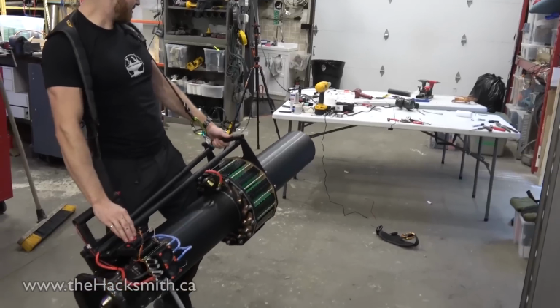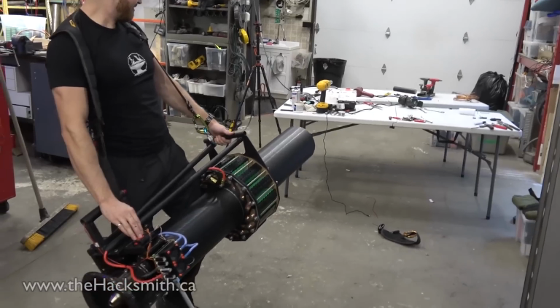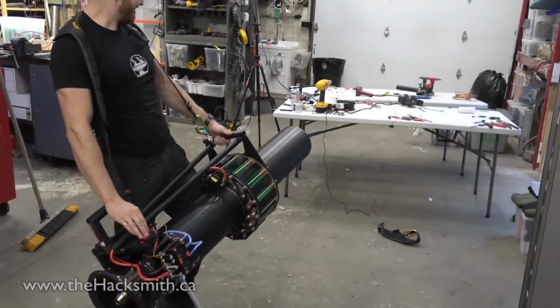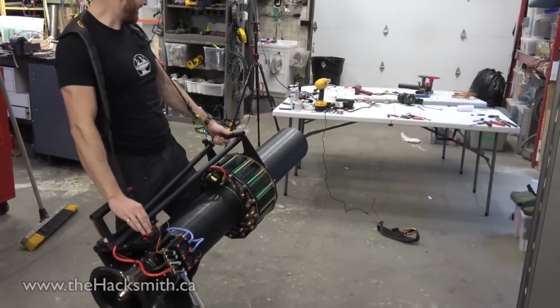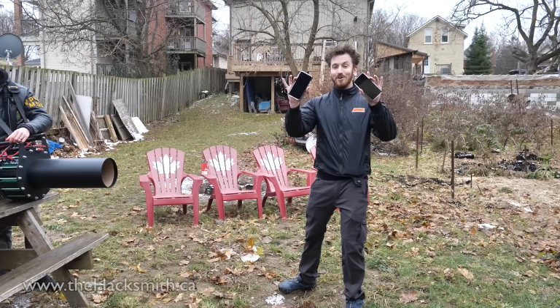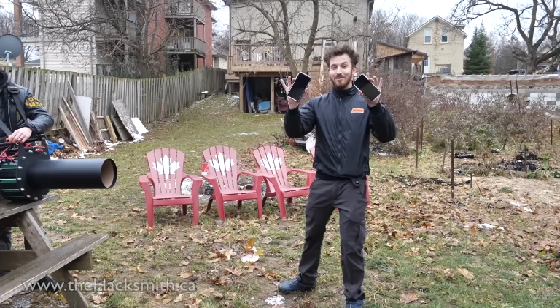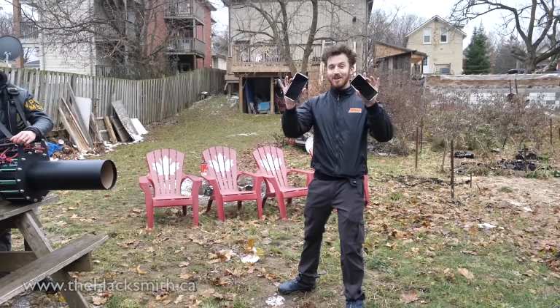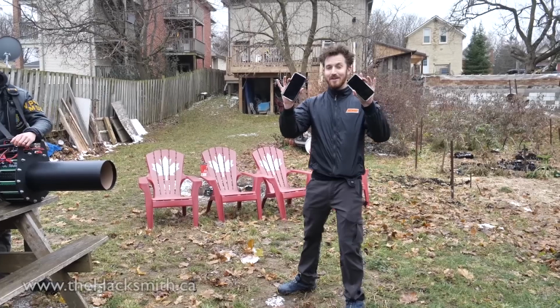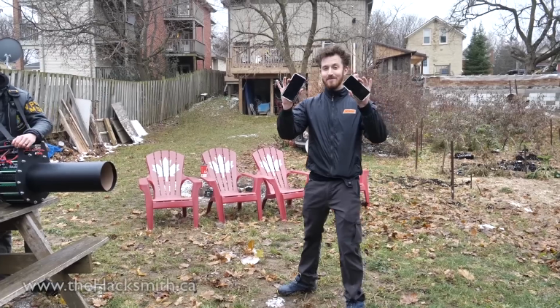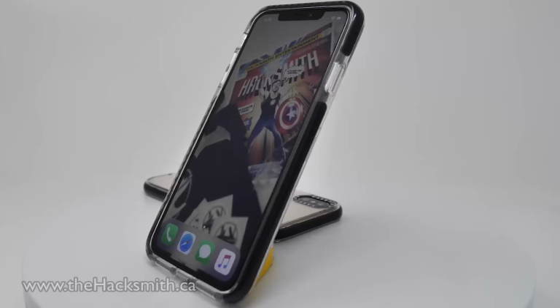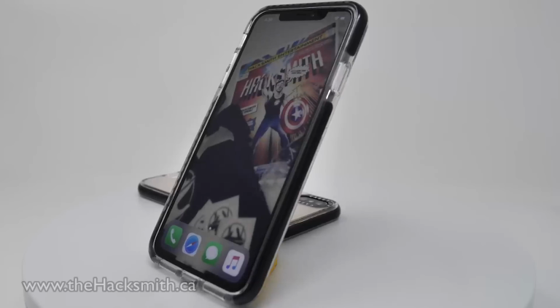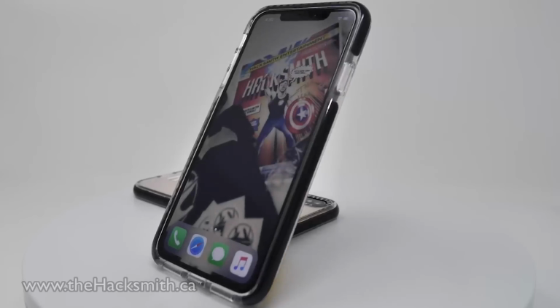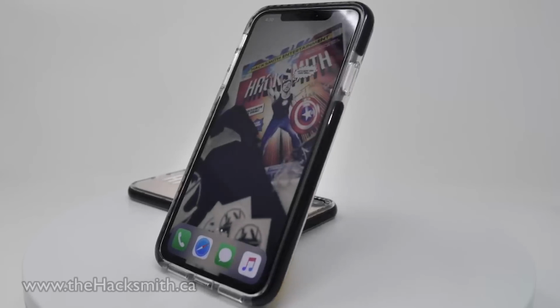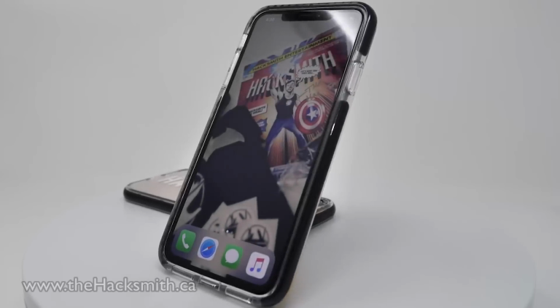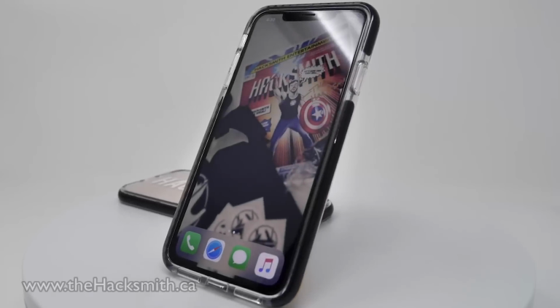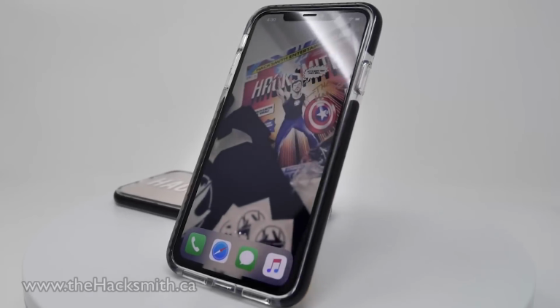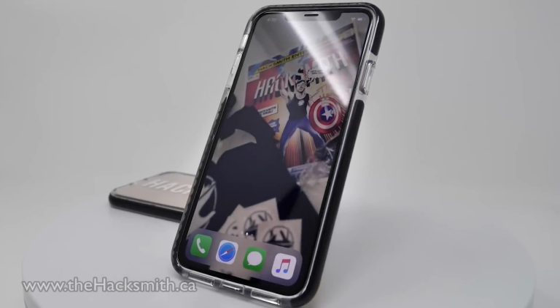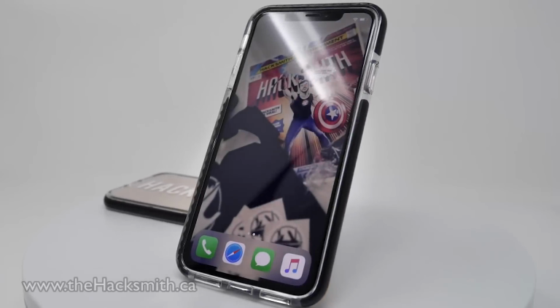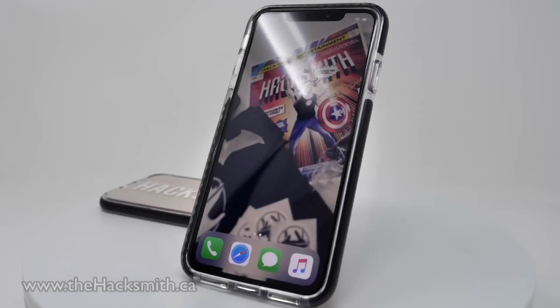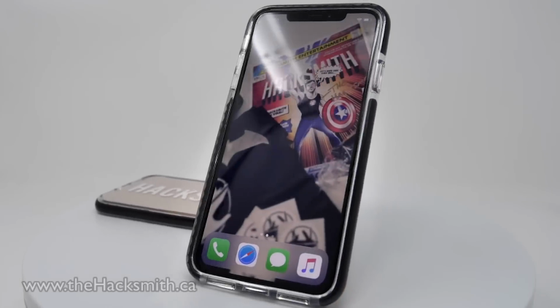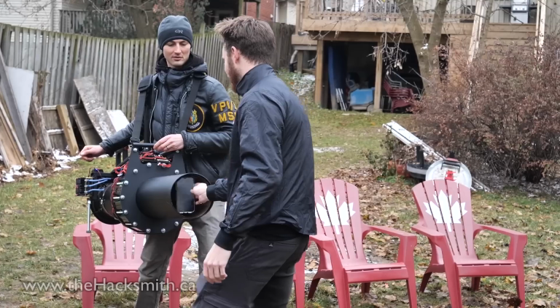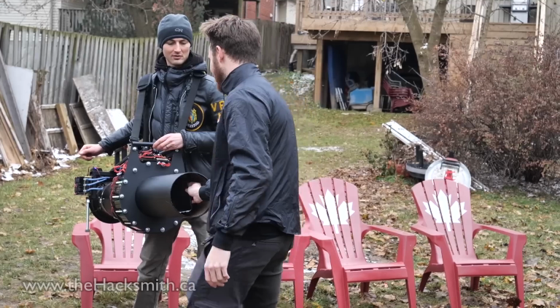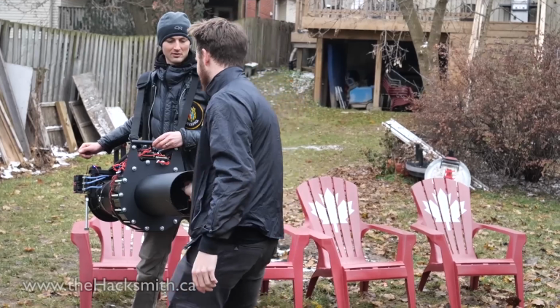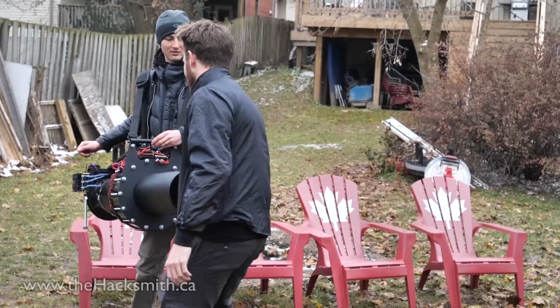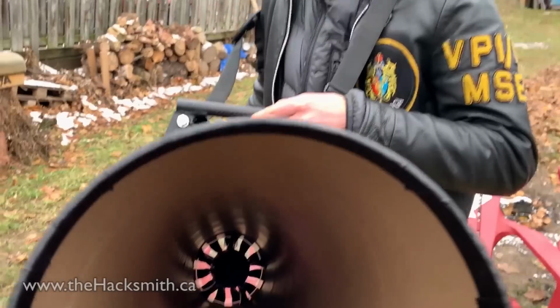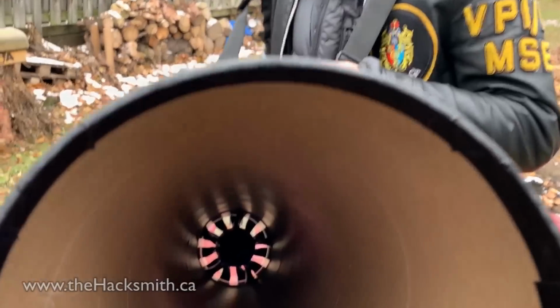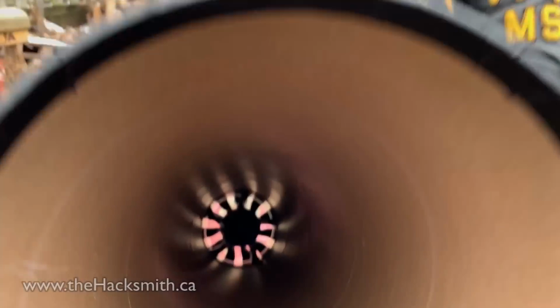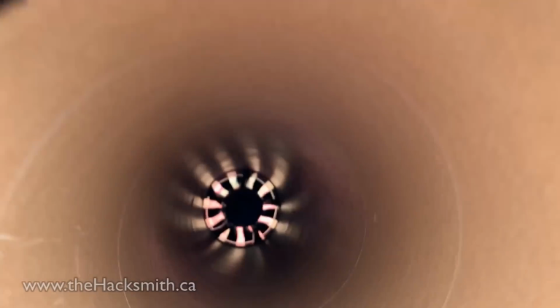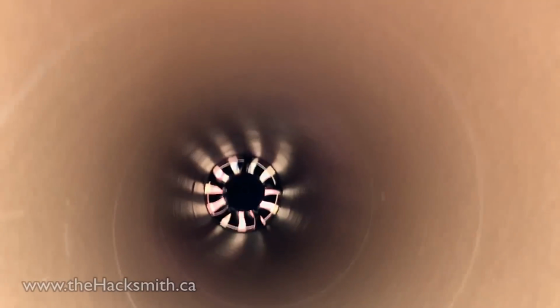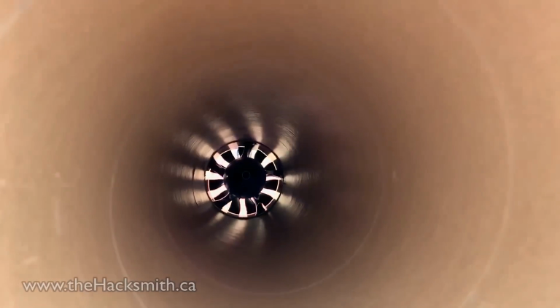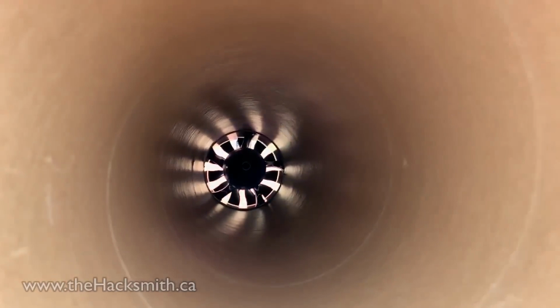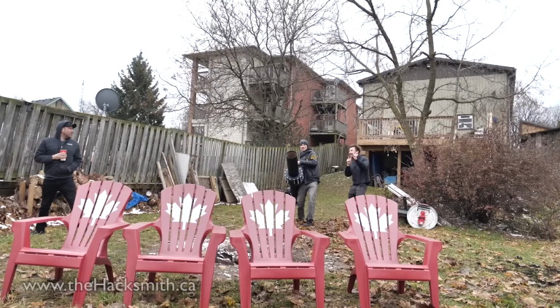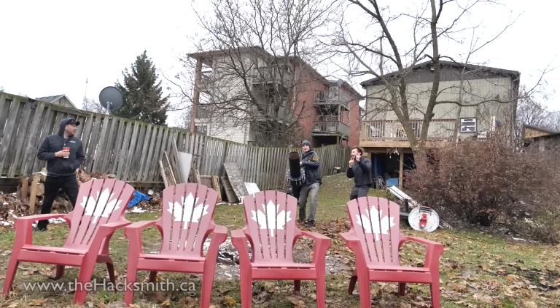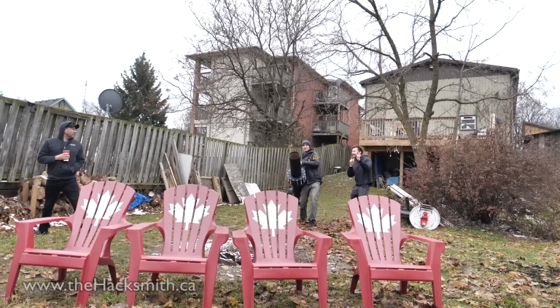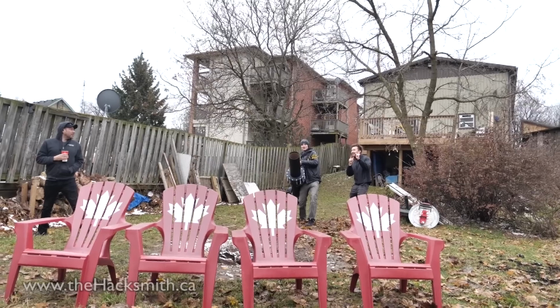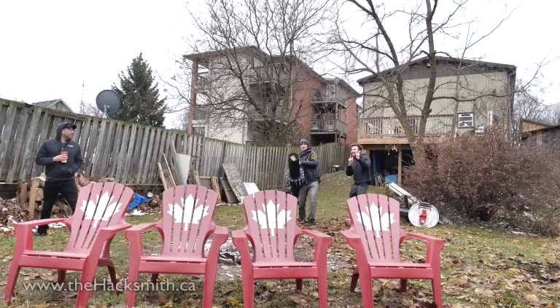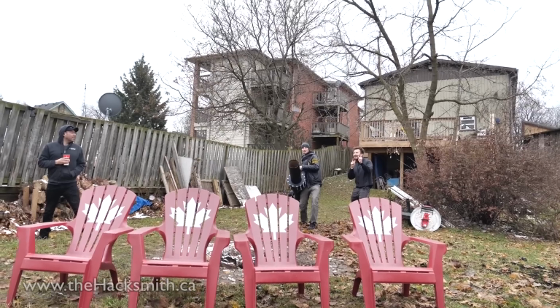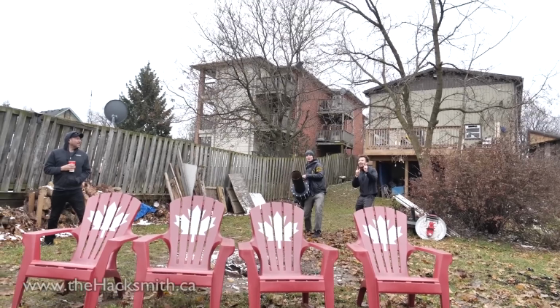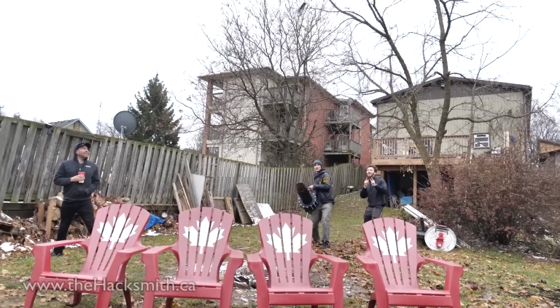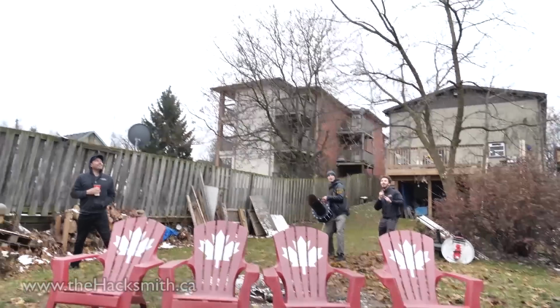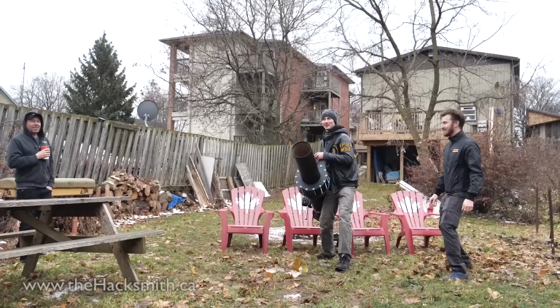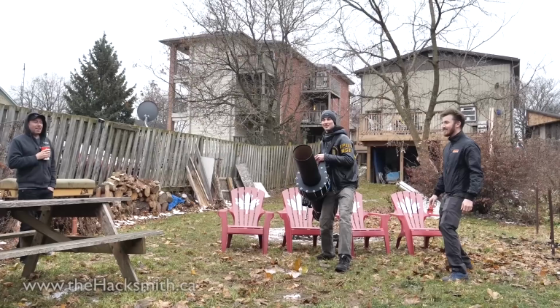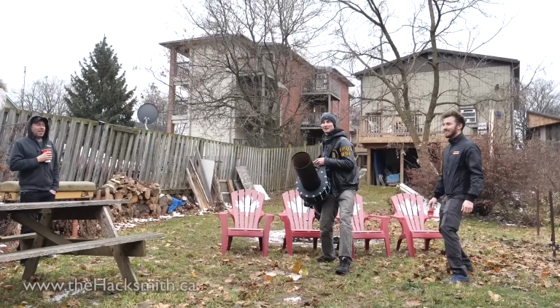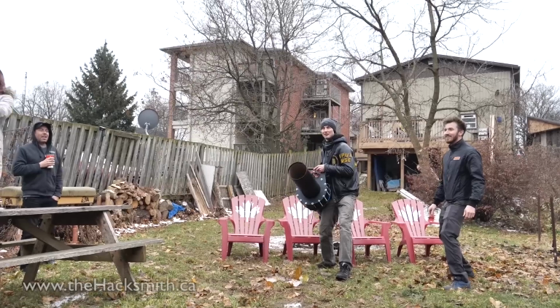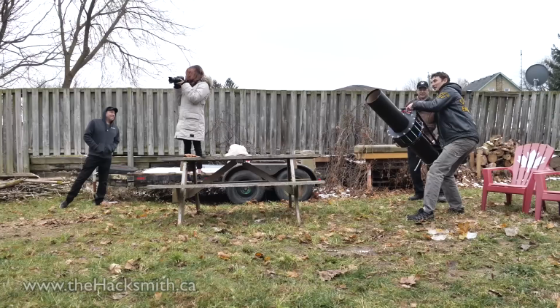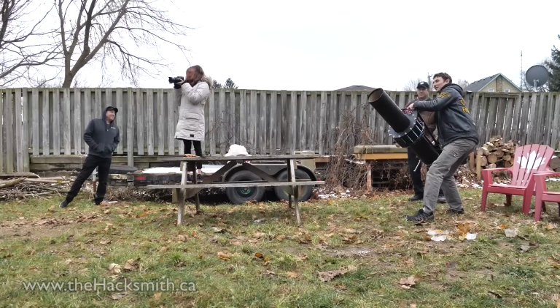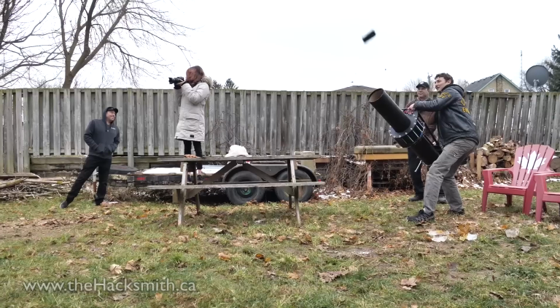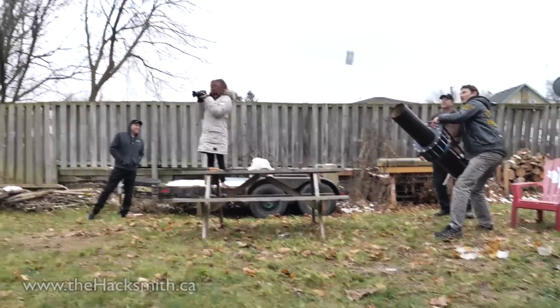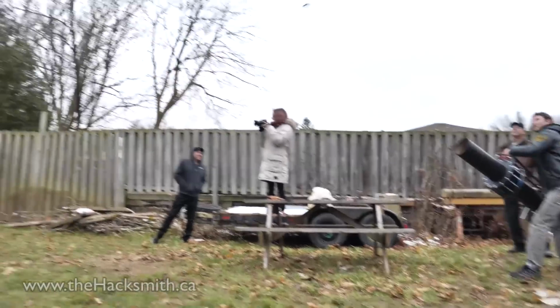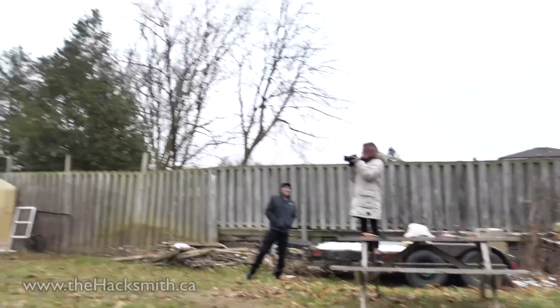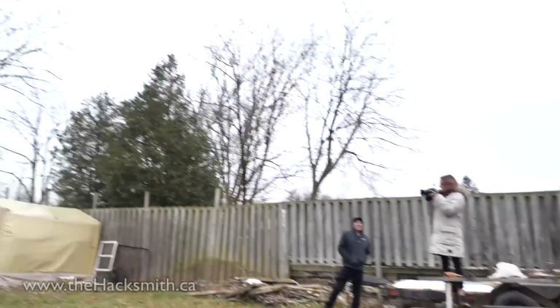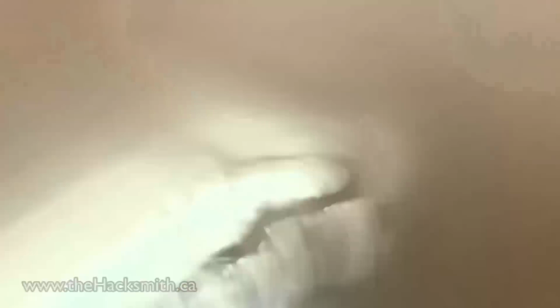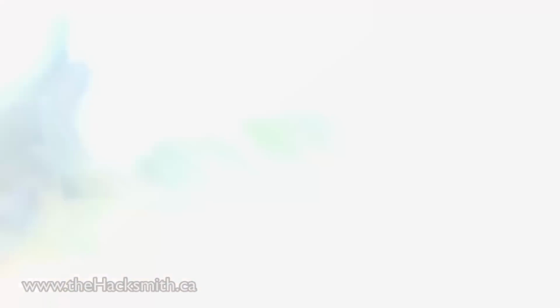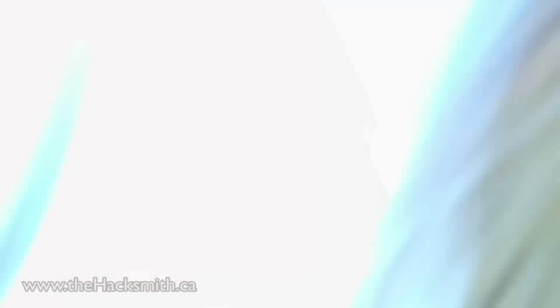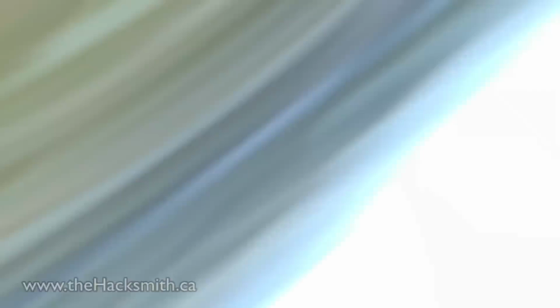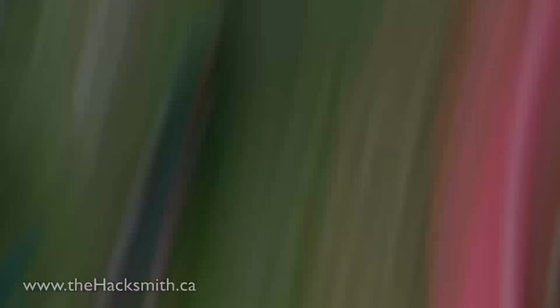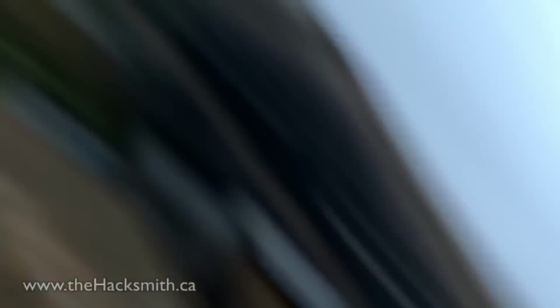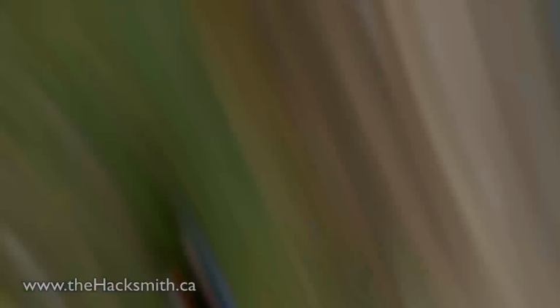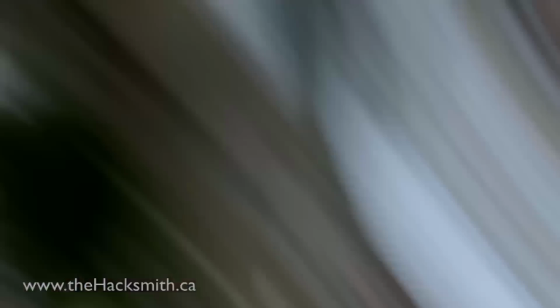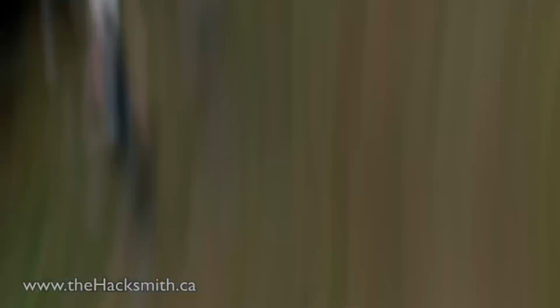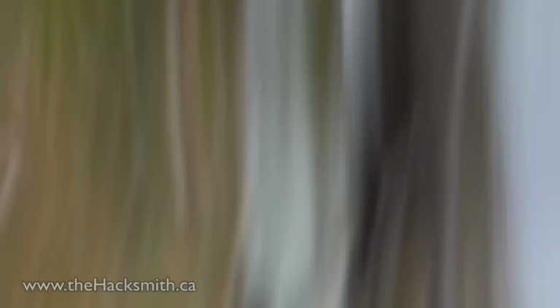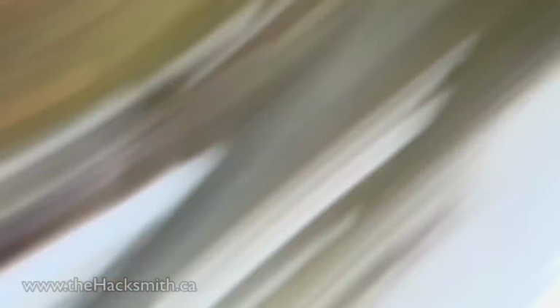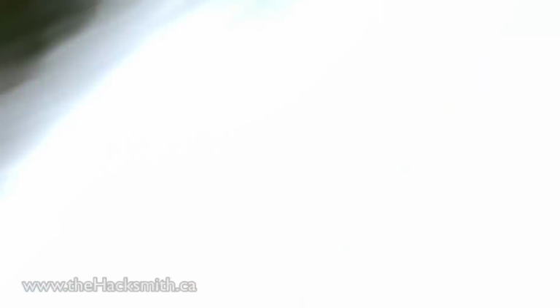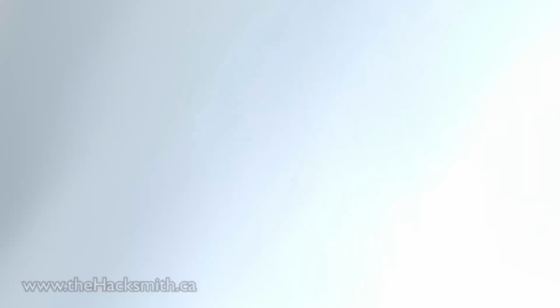With the iPhone XS Maxes, we're gonna see if they survive being shot by the world's most powerful leaf blower.